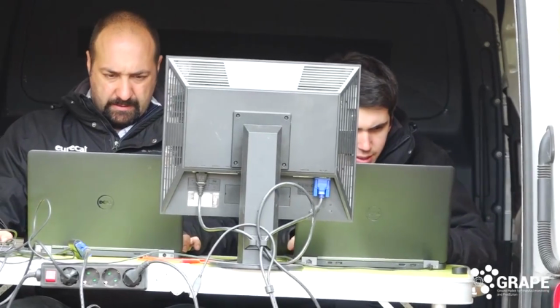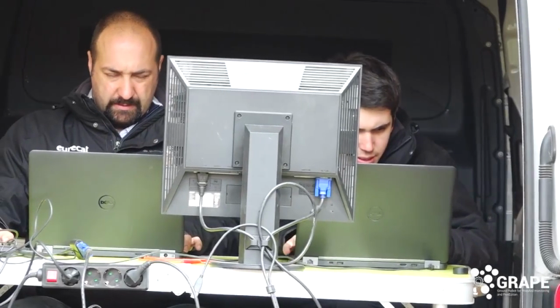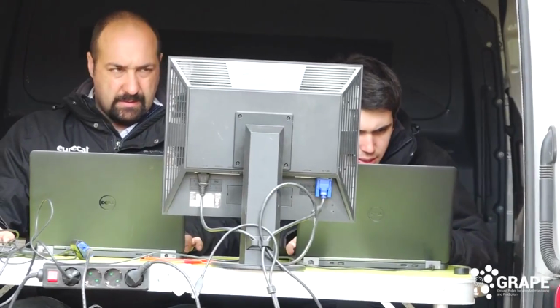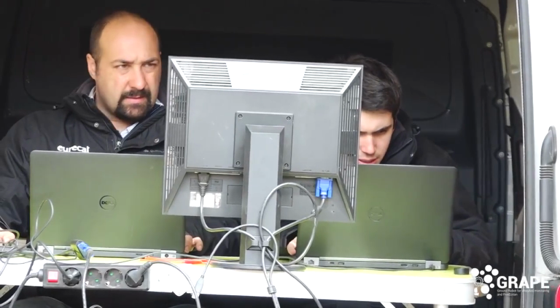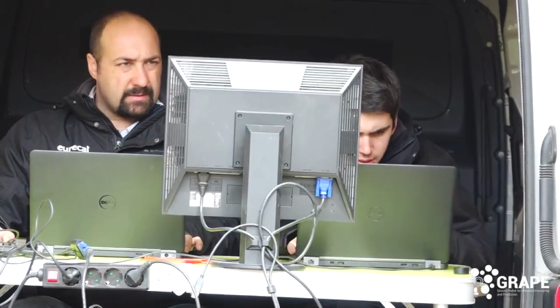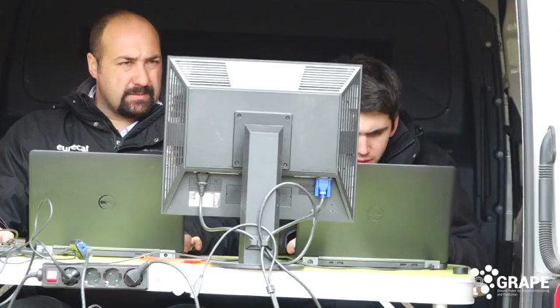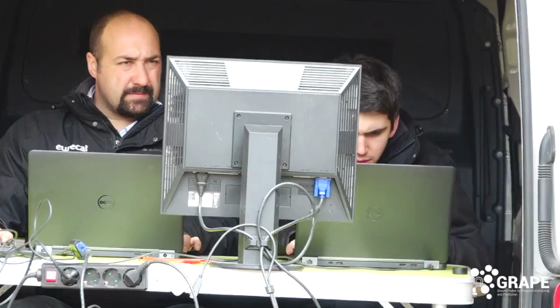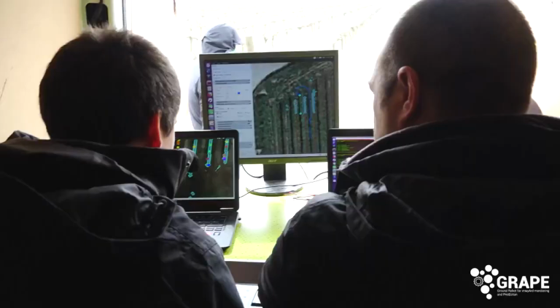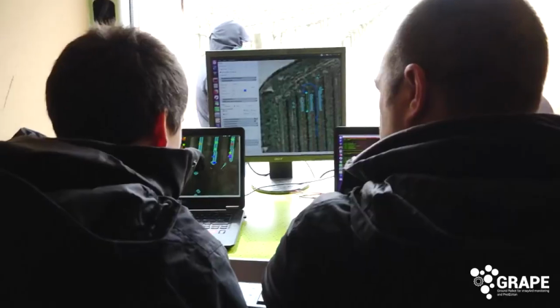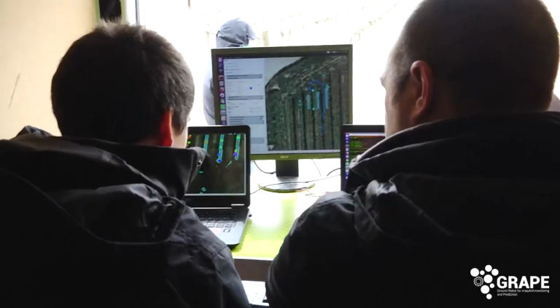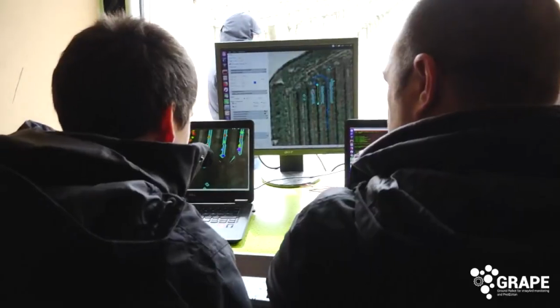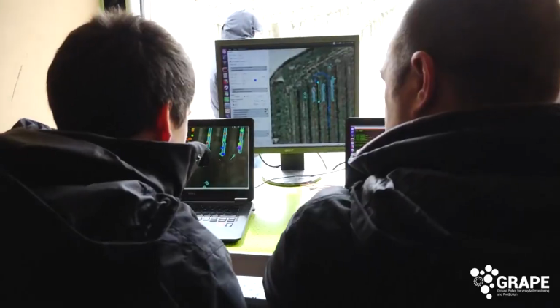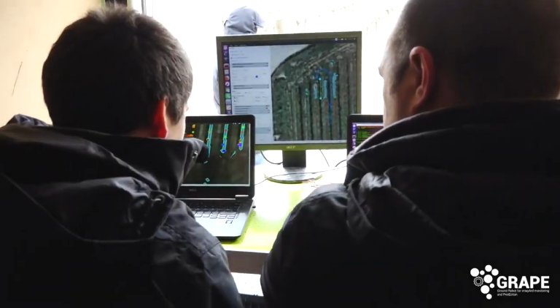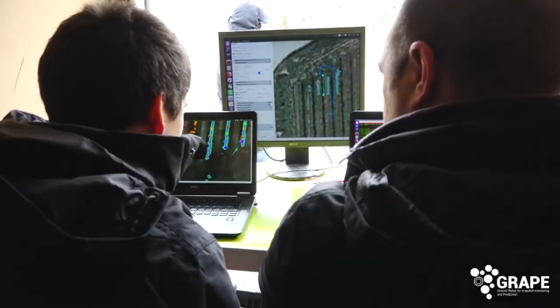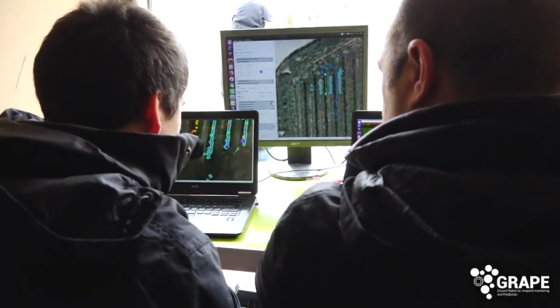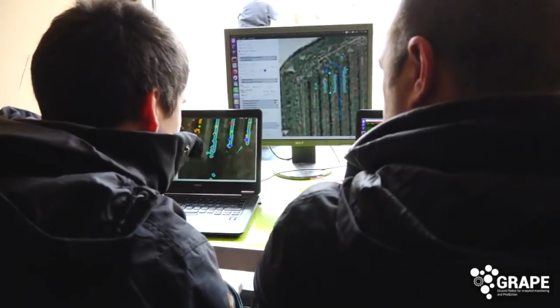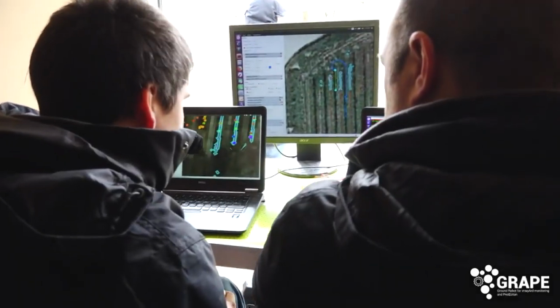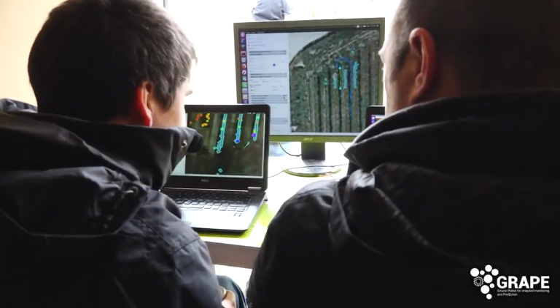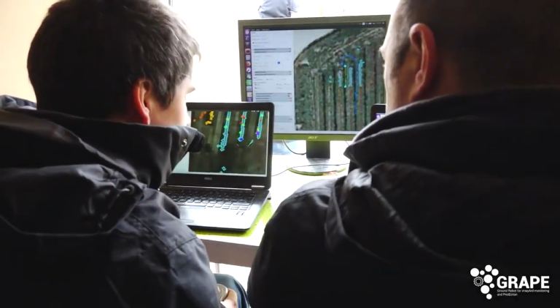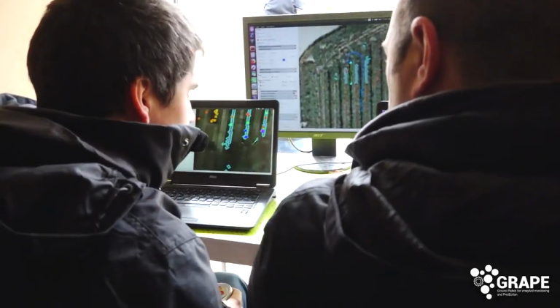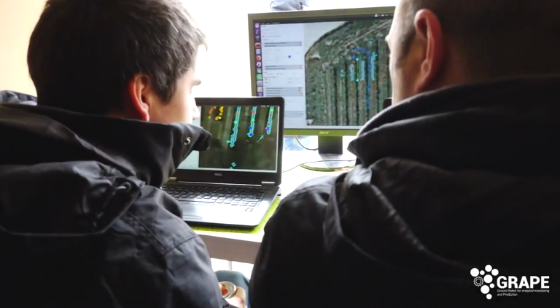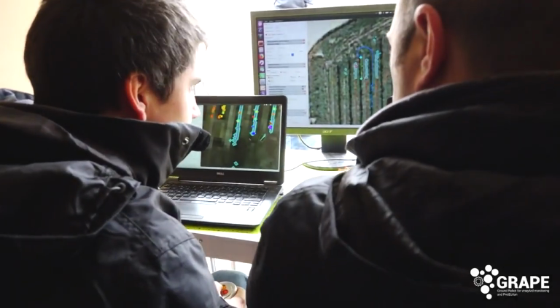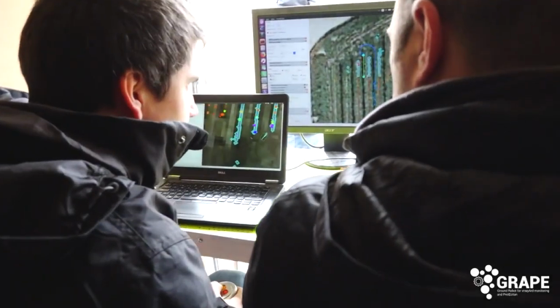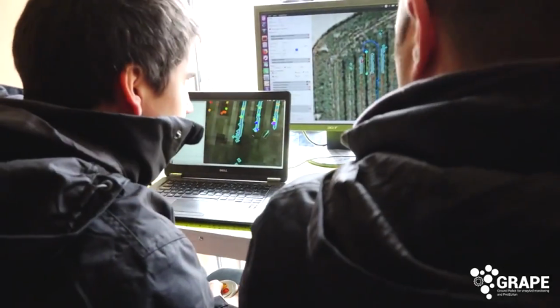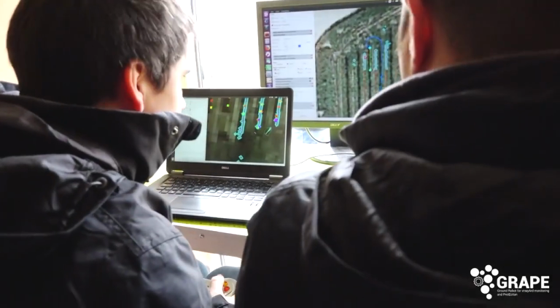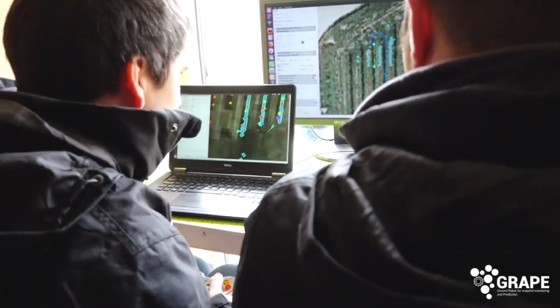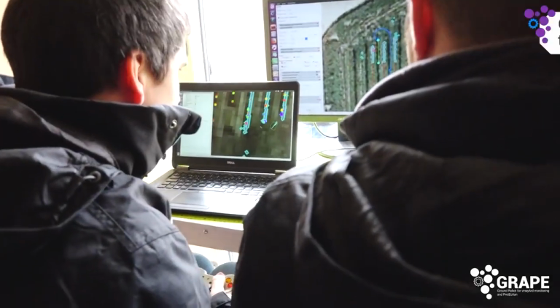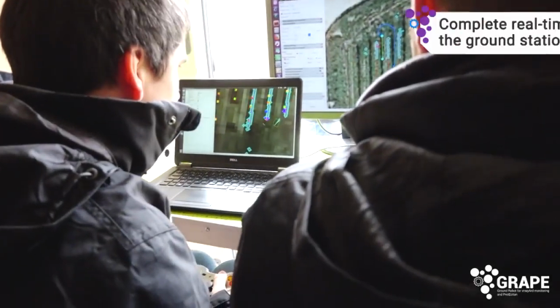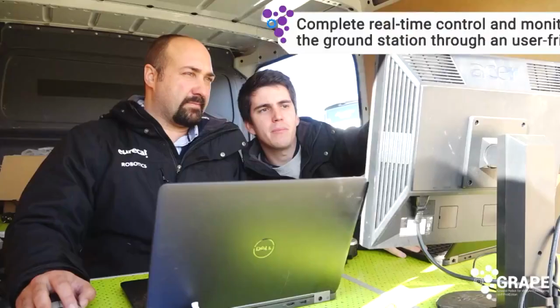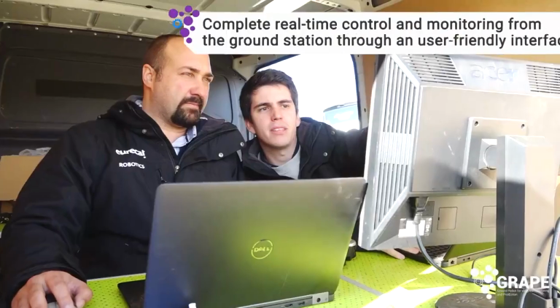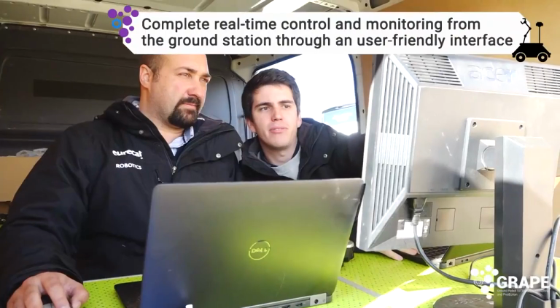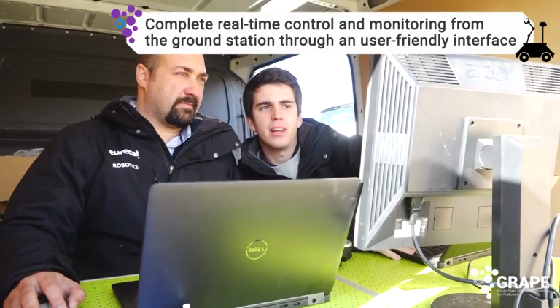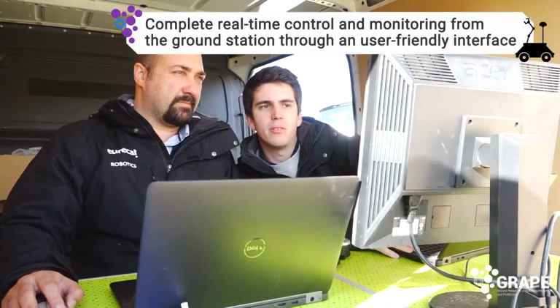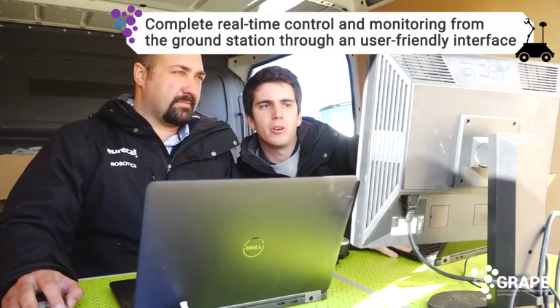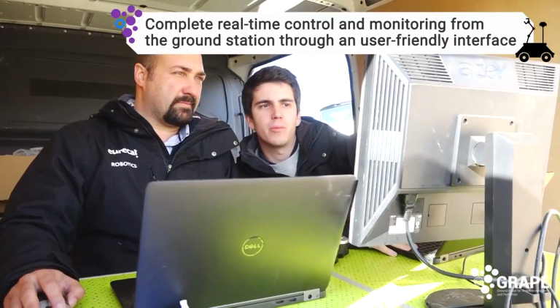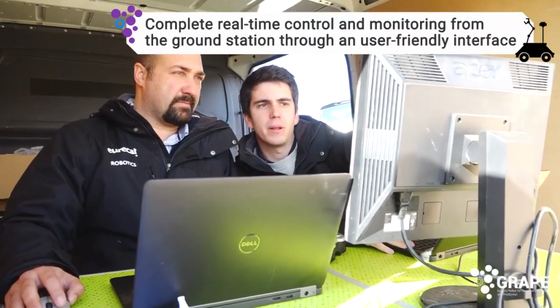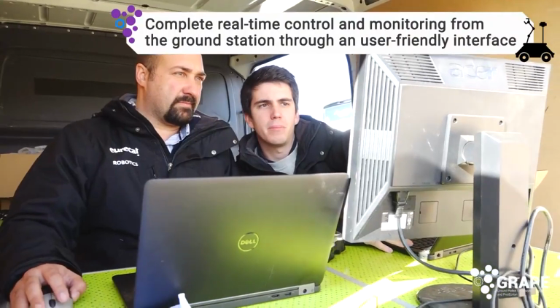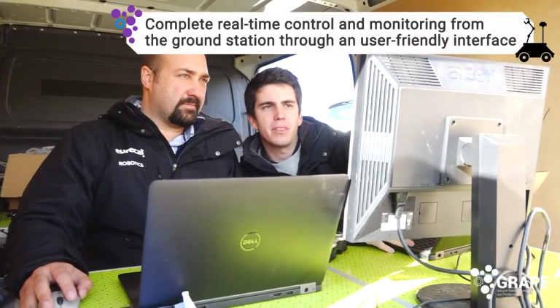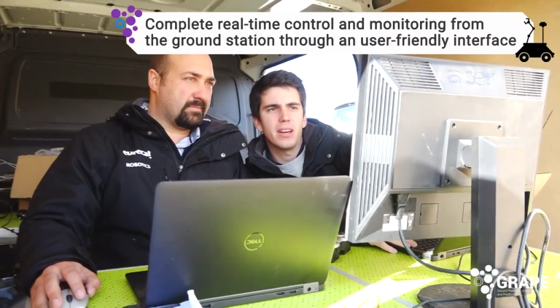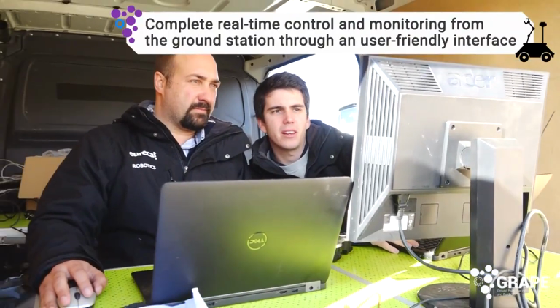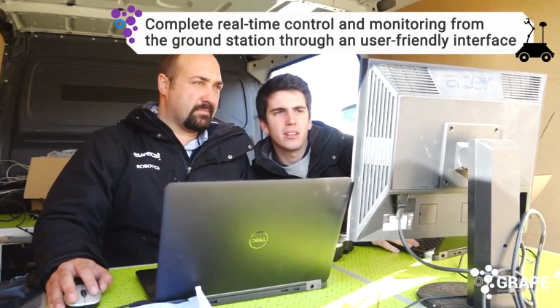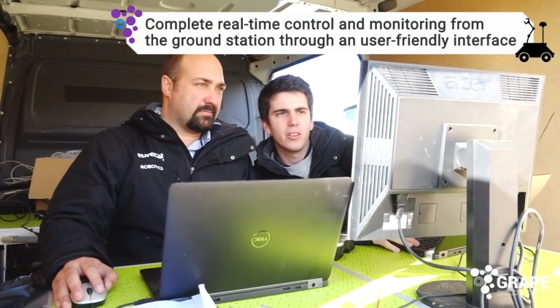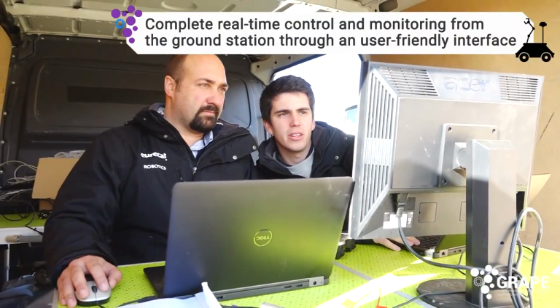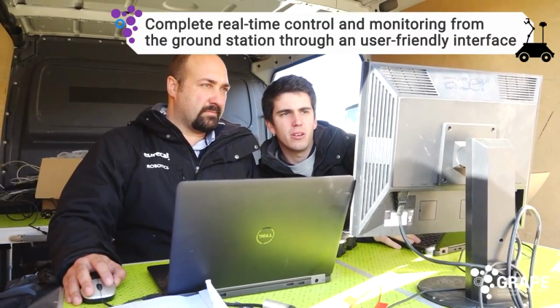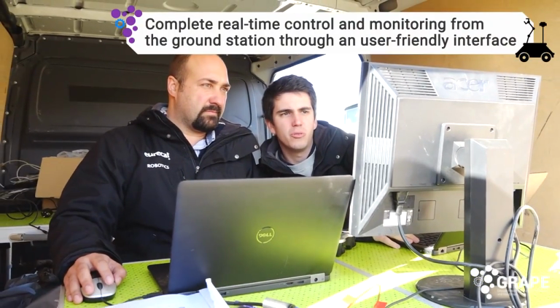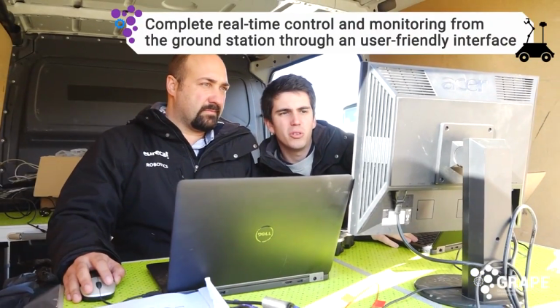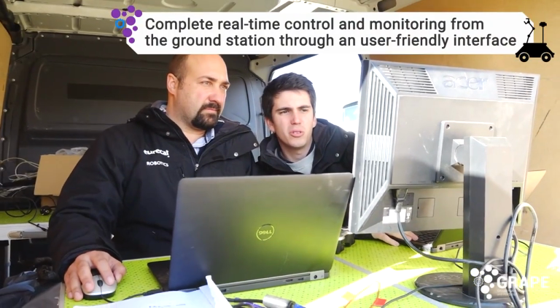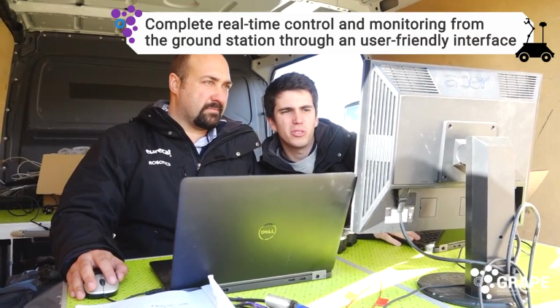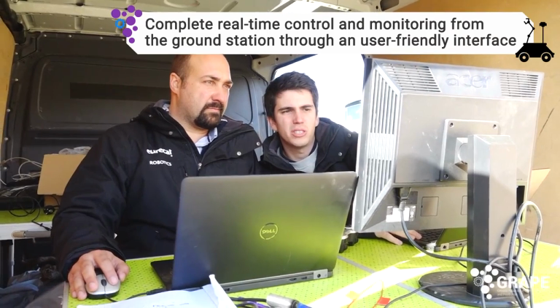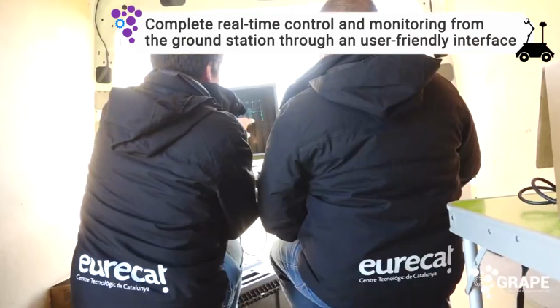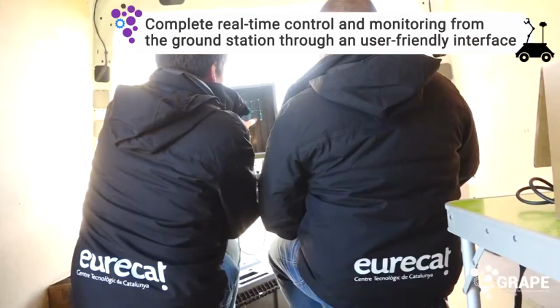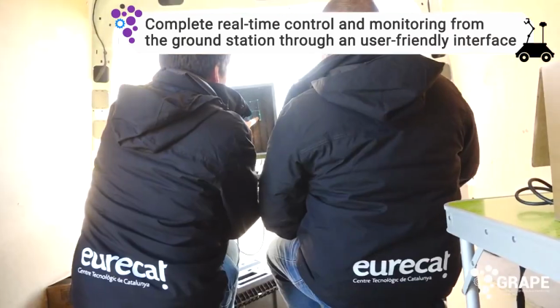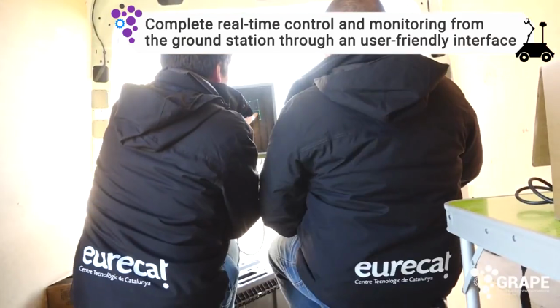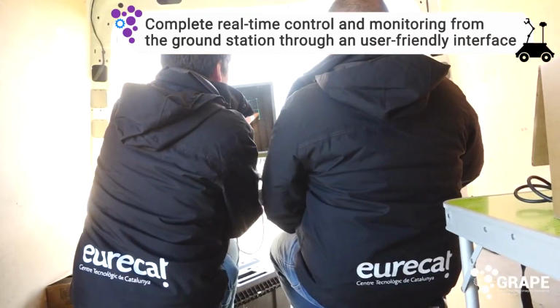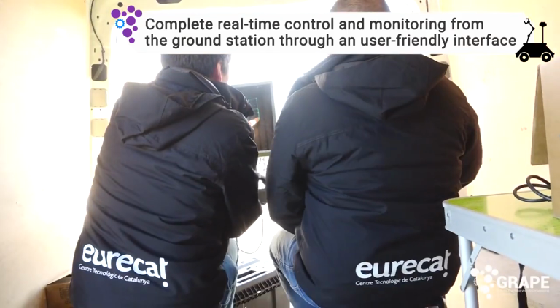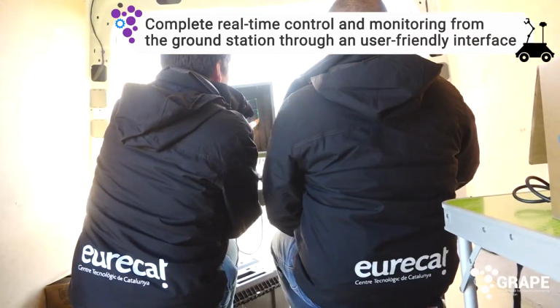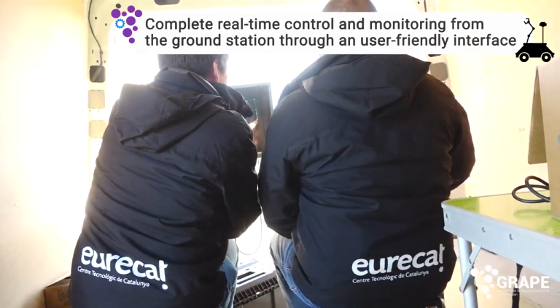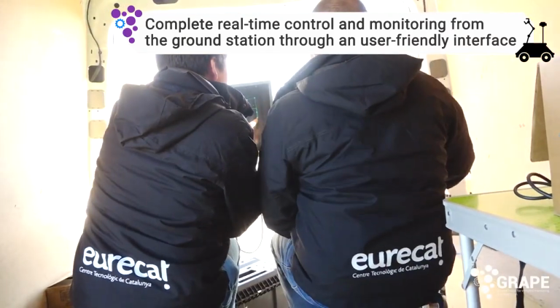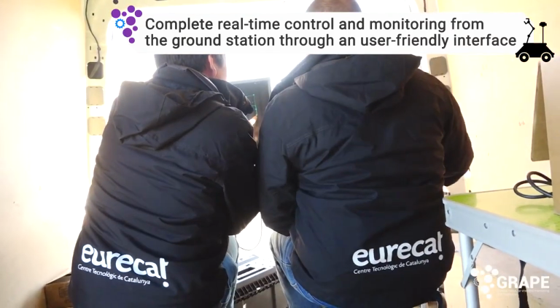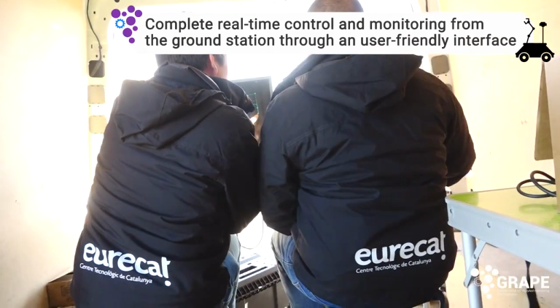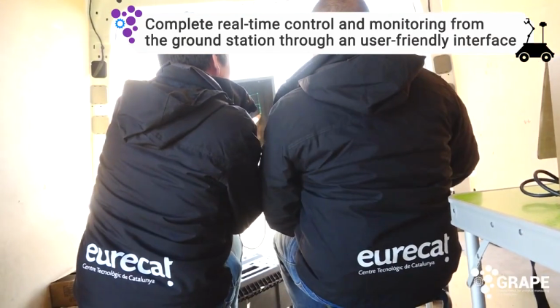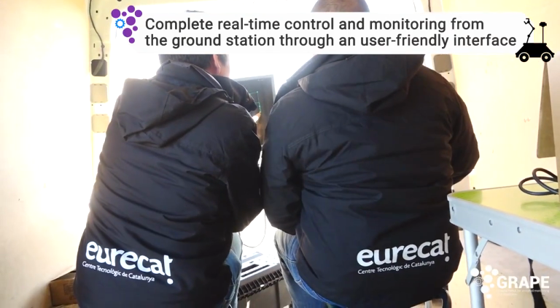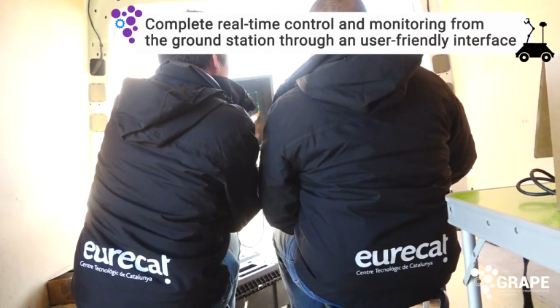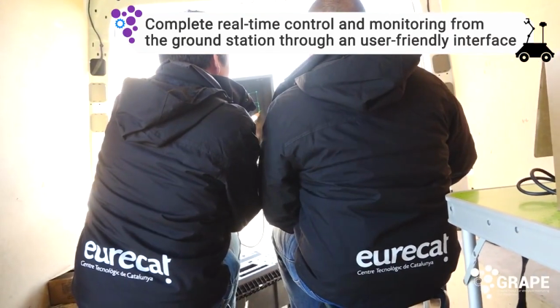Once a distribution map is created, the robot plans an efficient route through the vineyard in order to reach its deployment point.